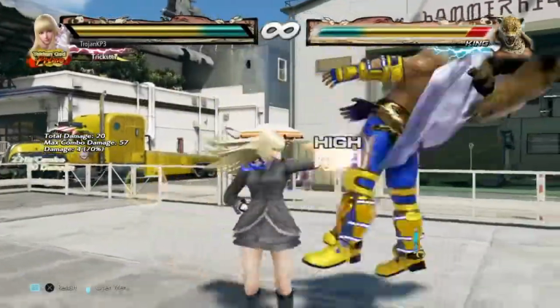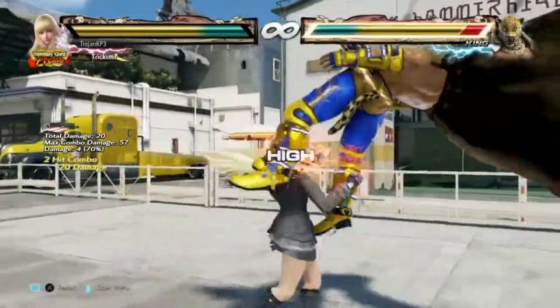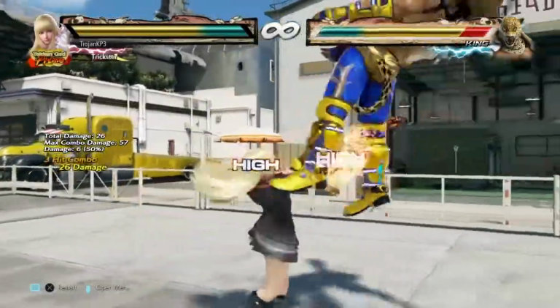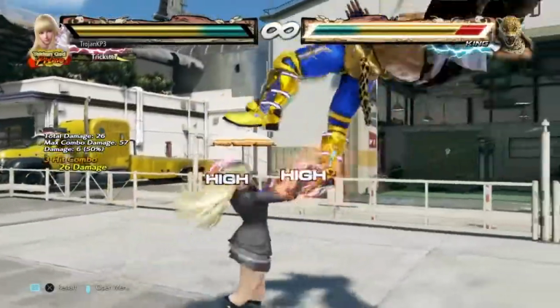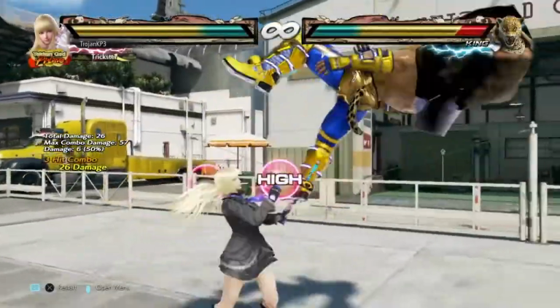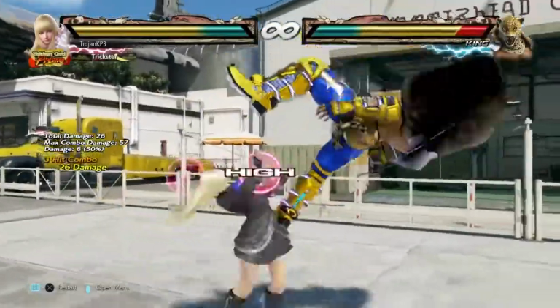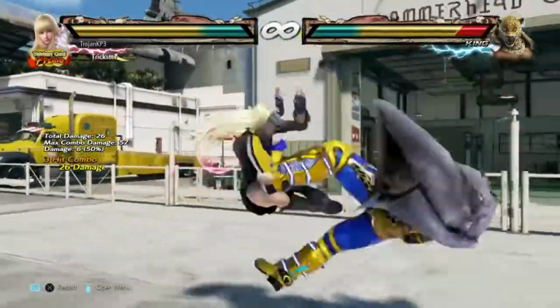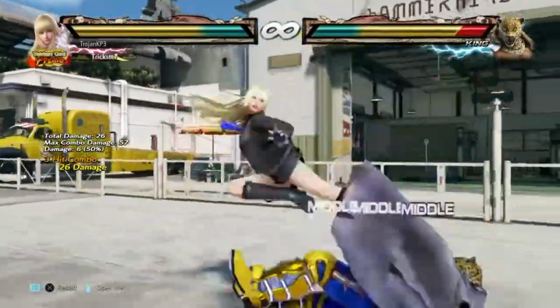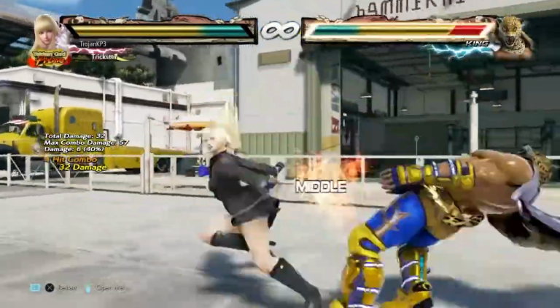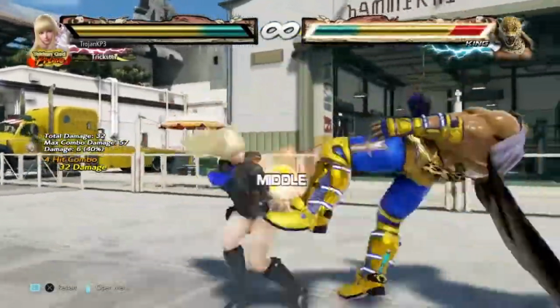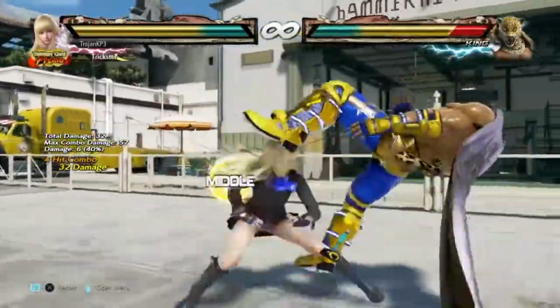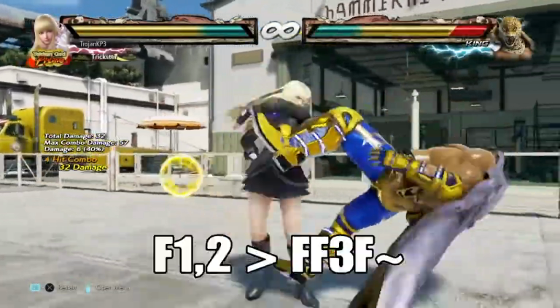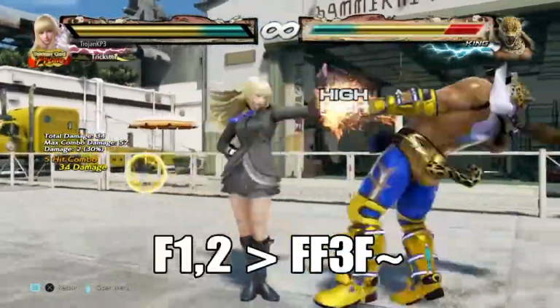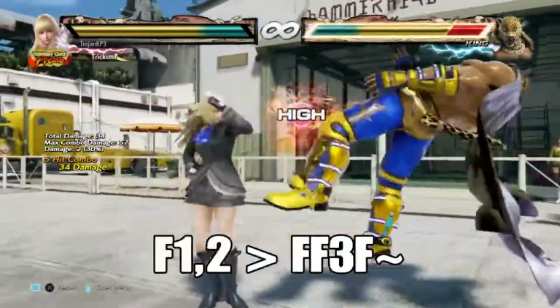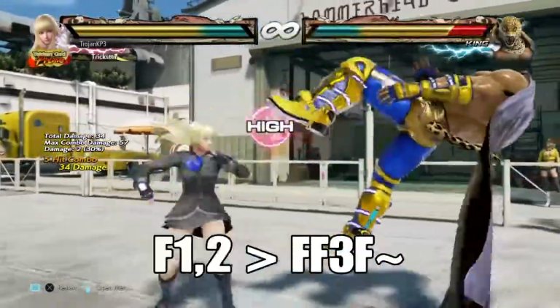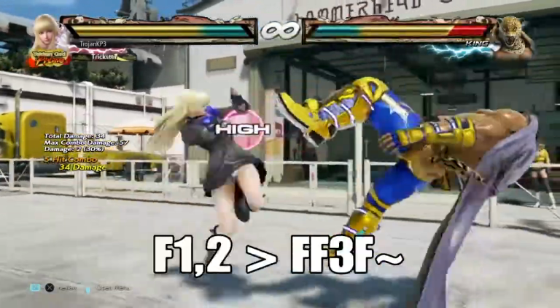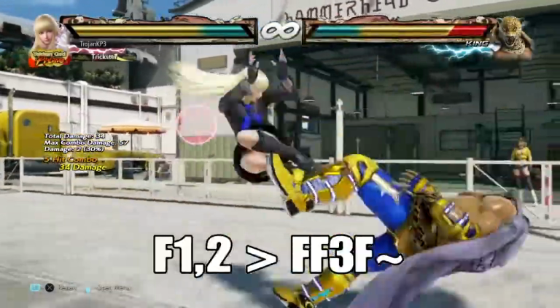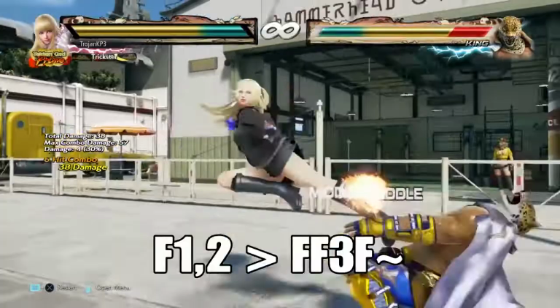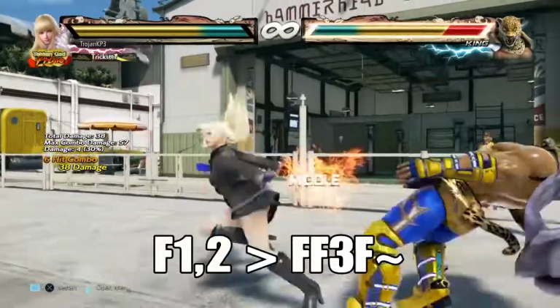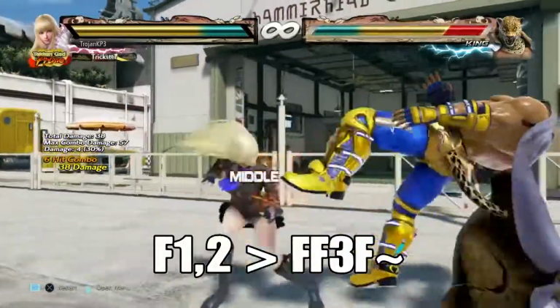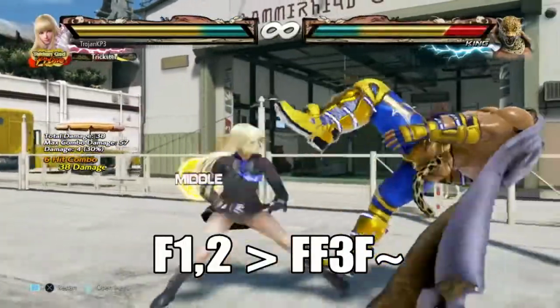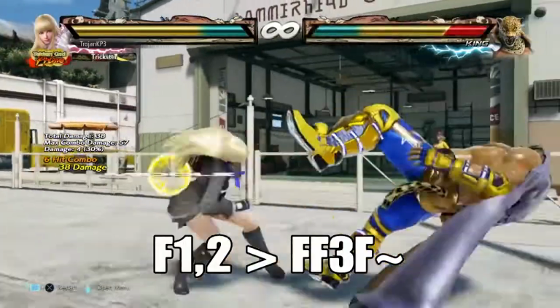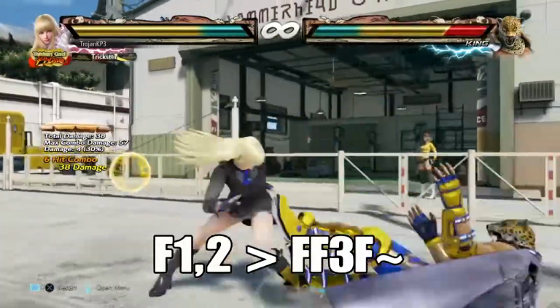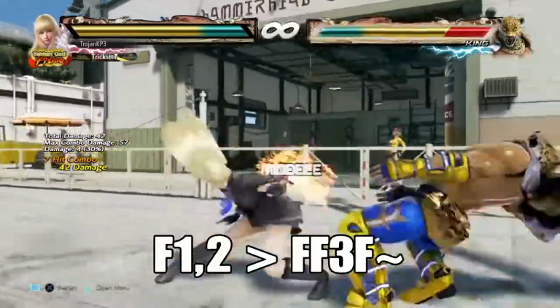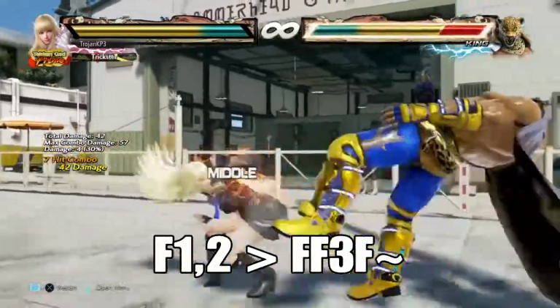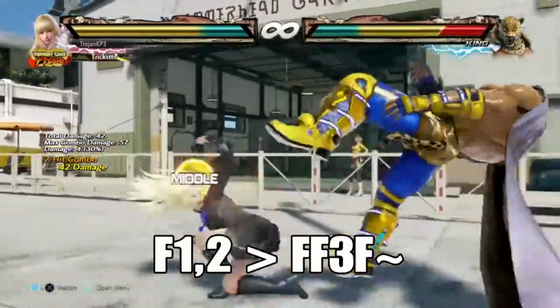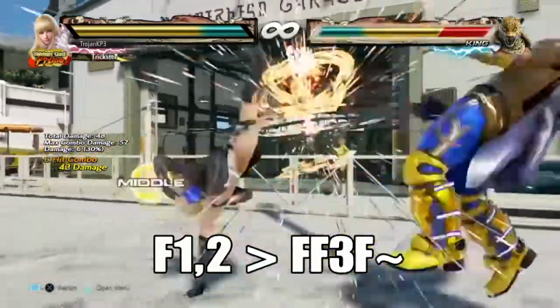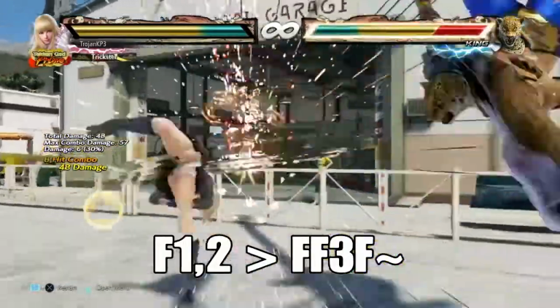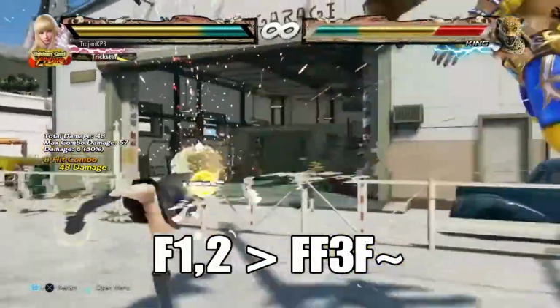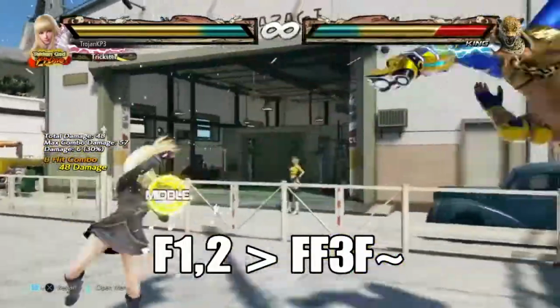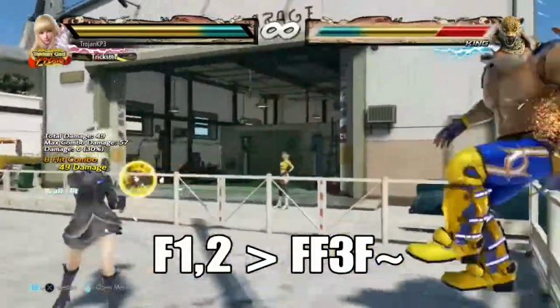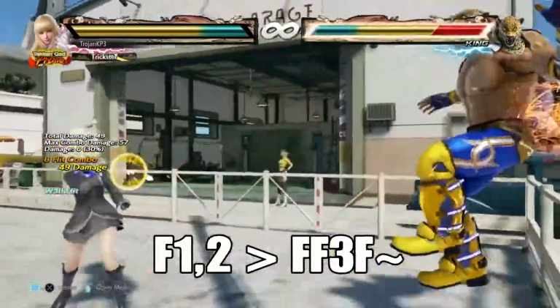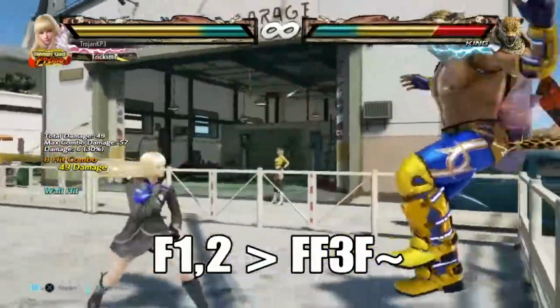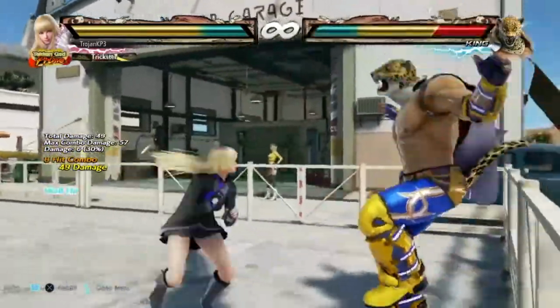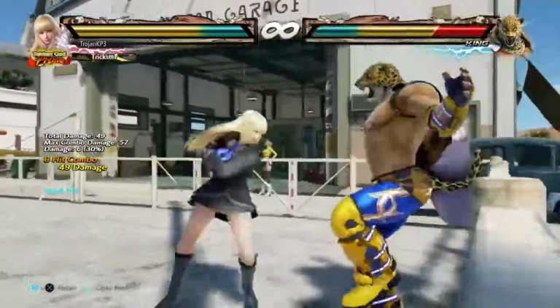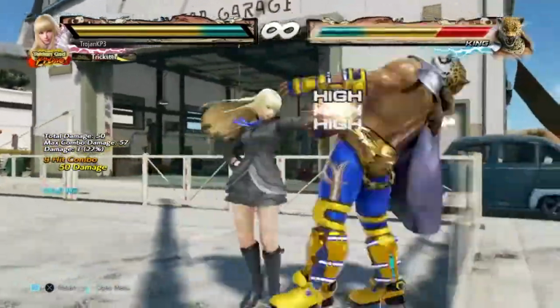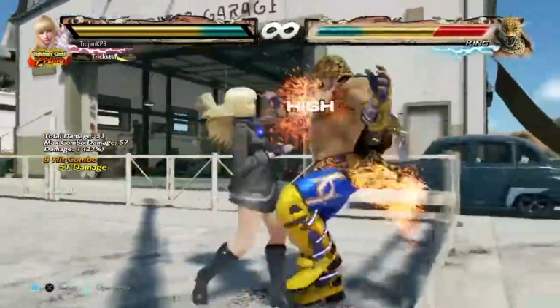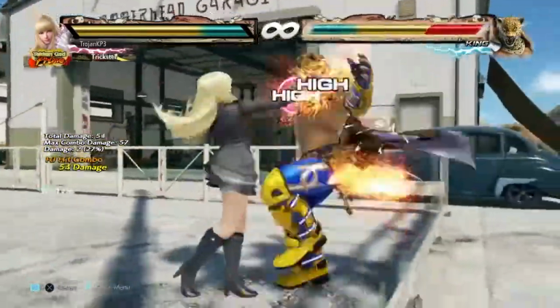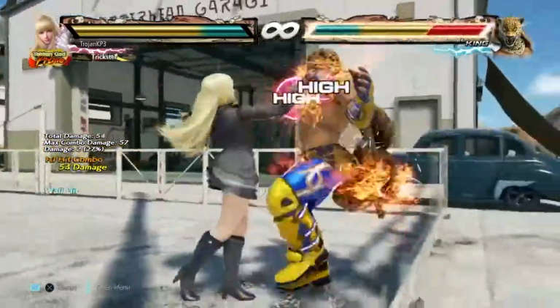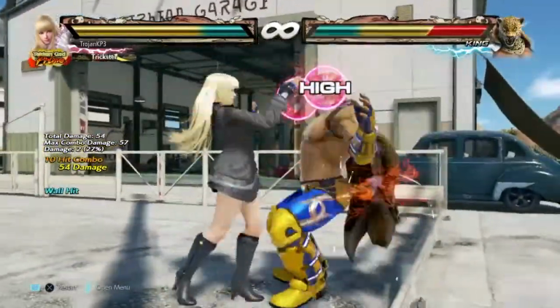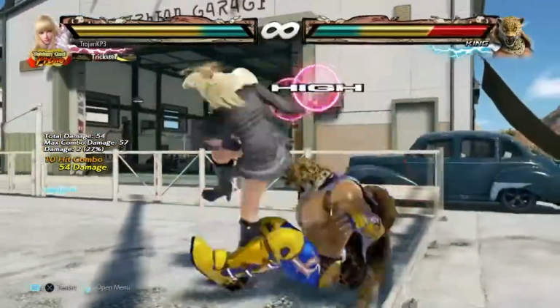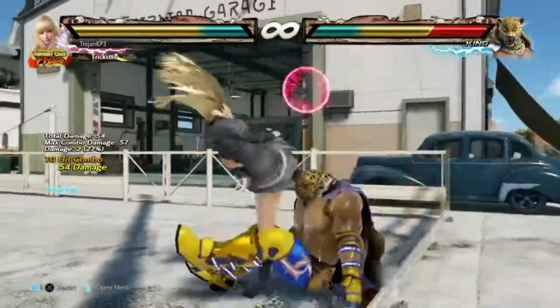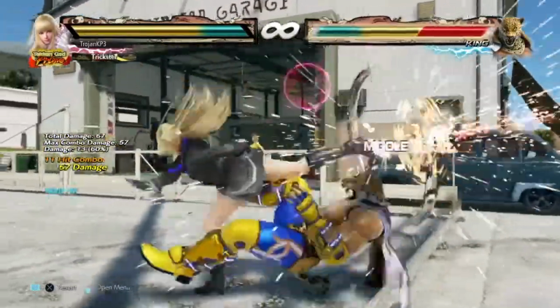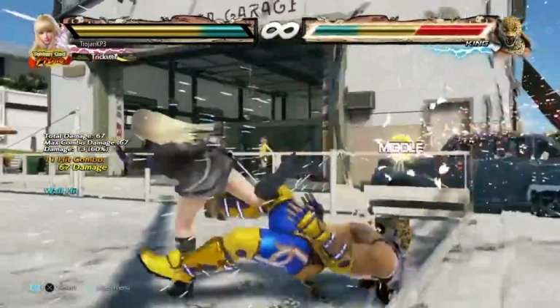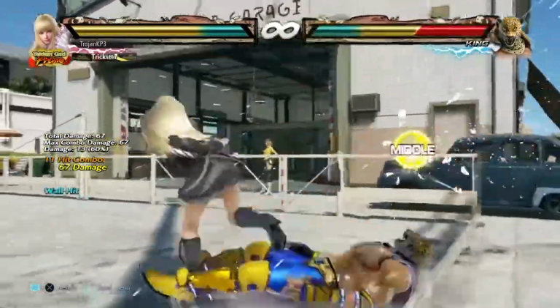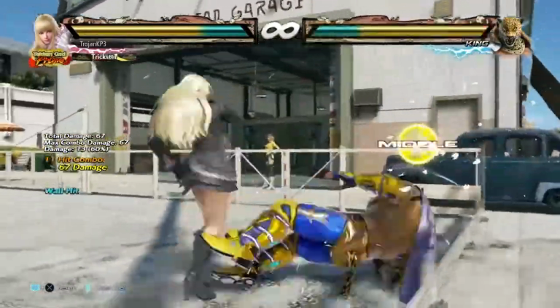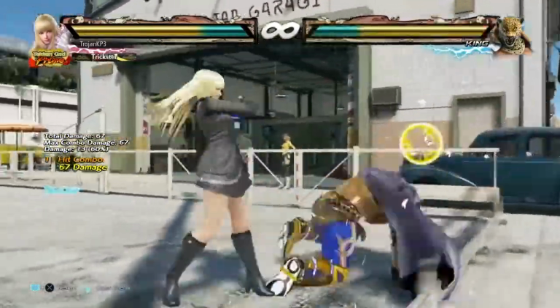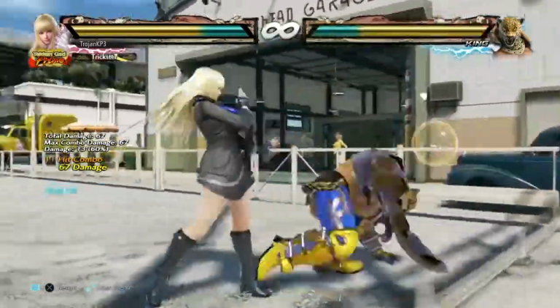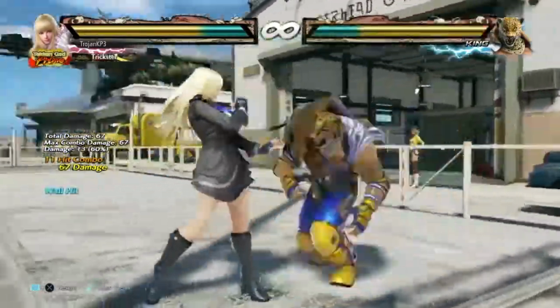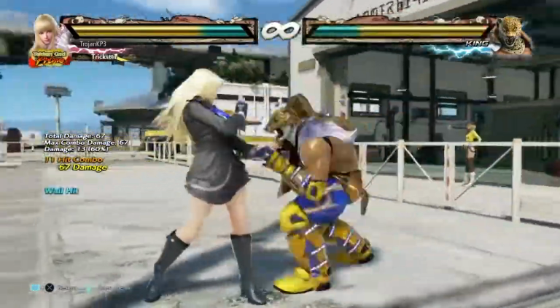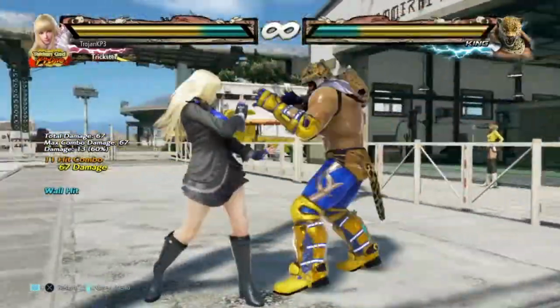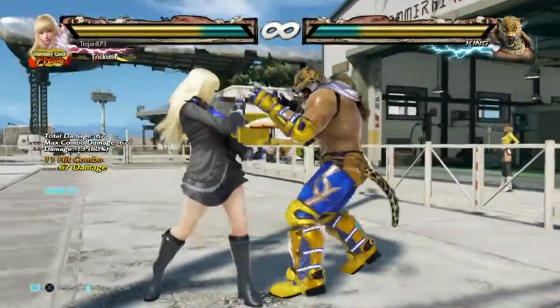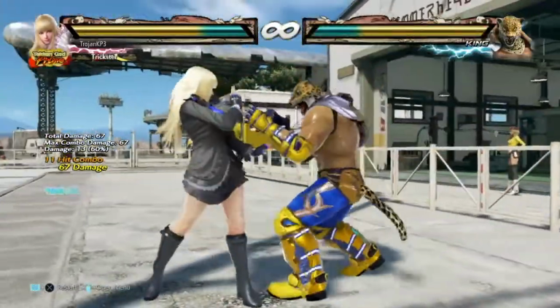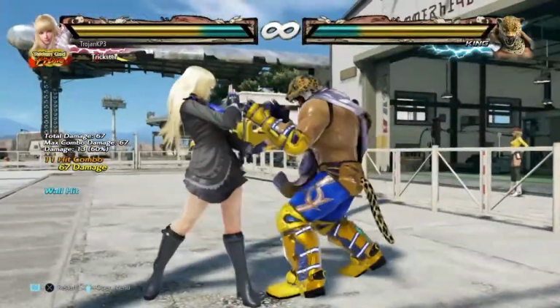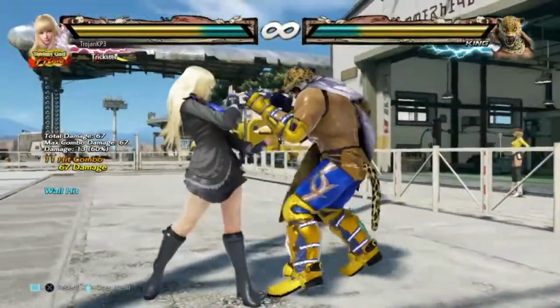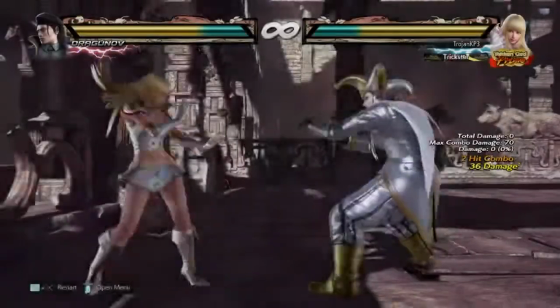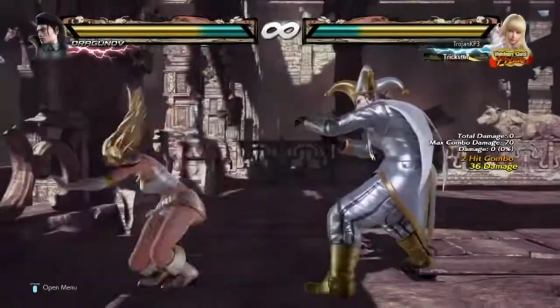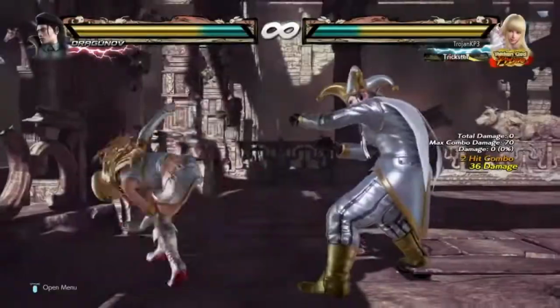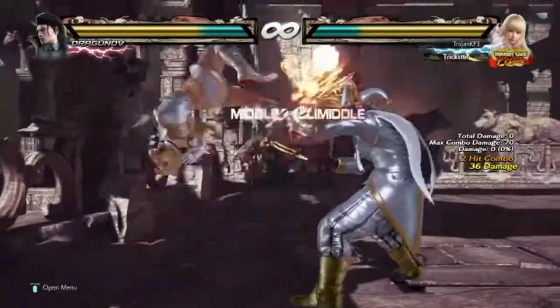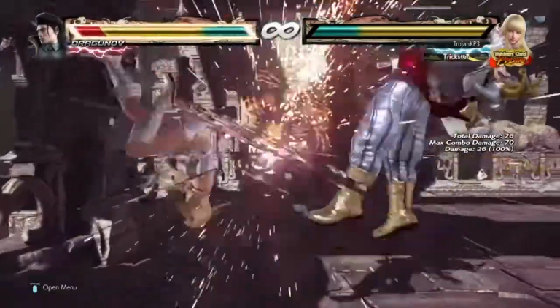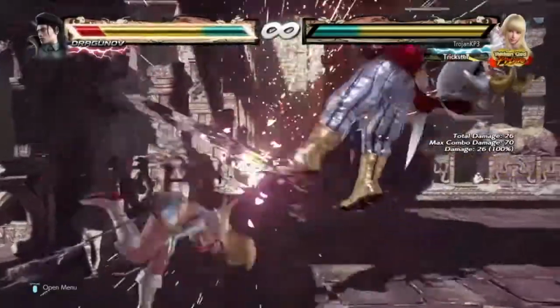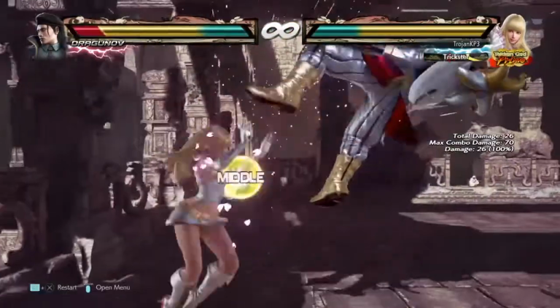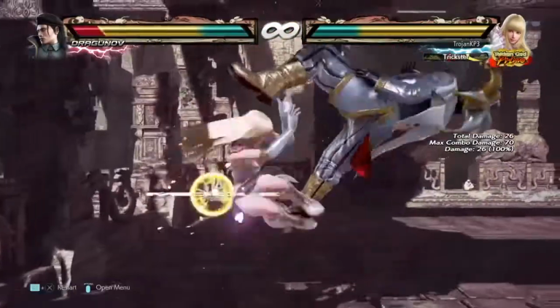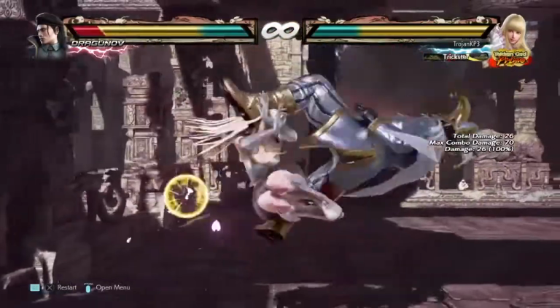A stepping stone to this combo is Lily's forward one two into her forward forward three. I find that this one is actually easier to land than the other one.